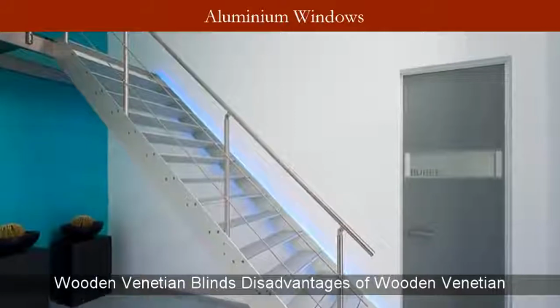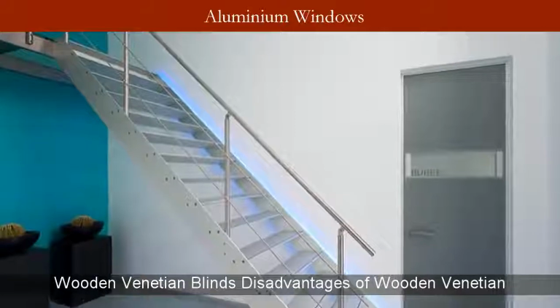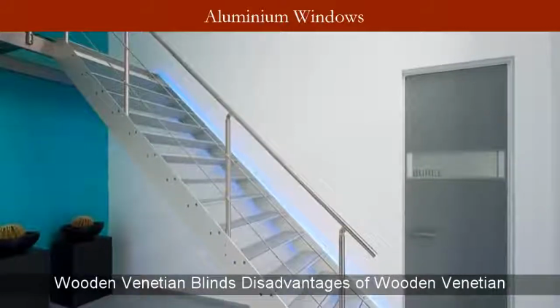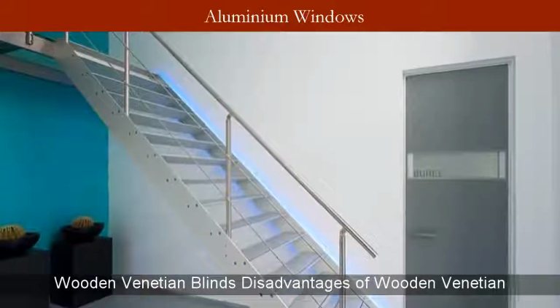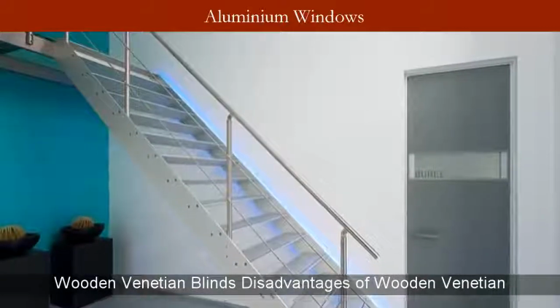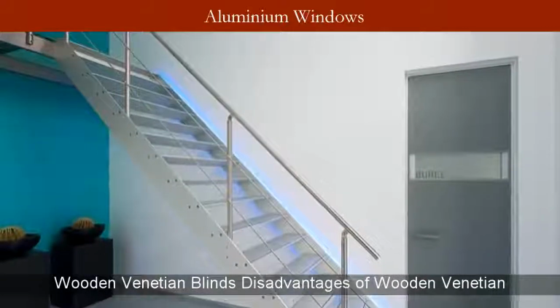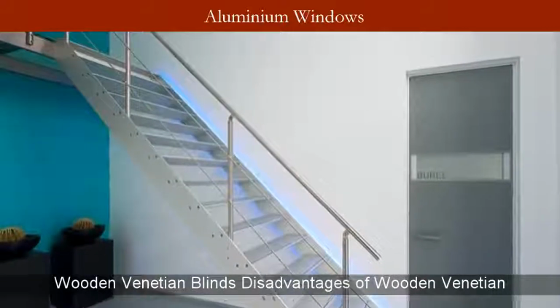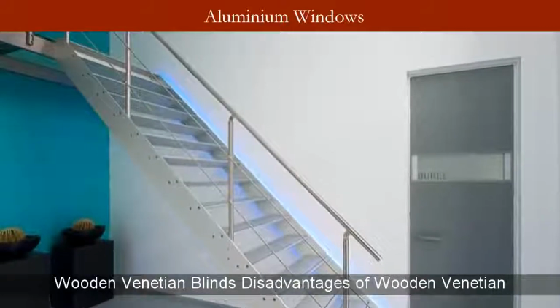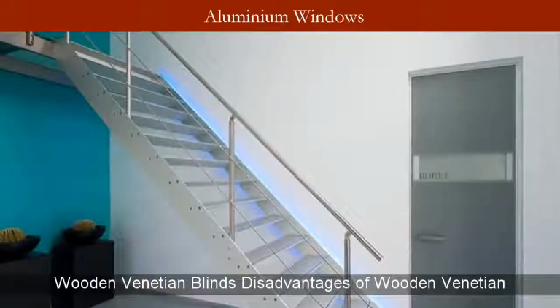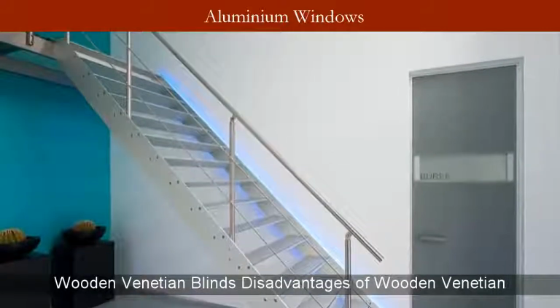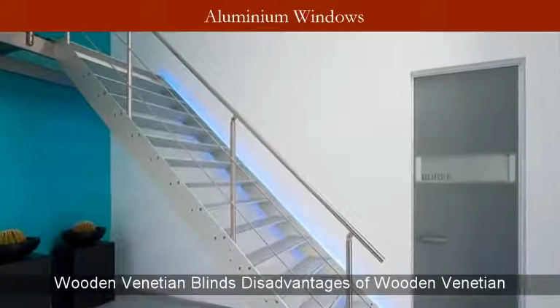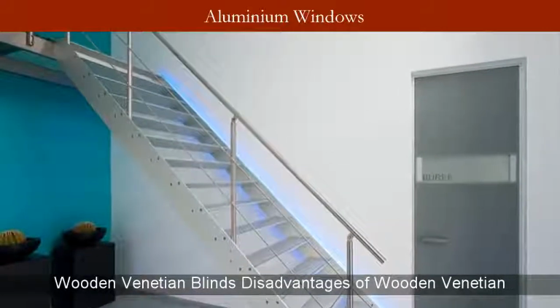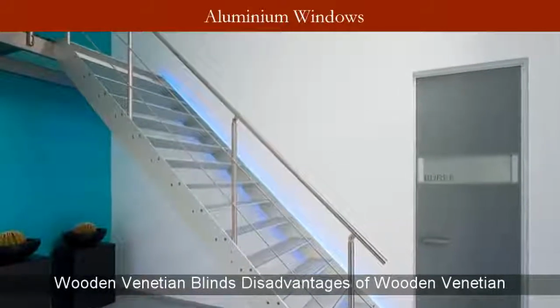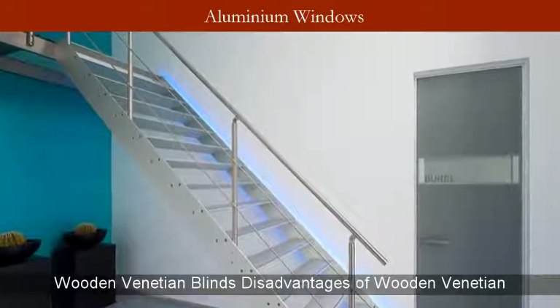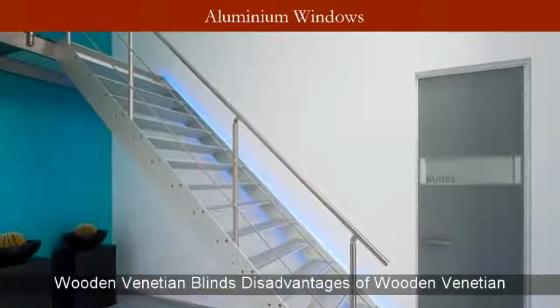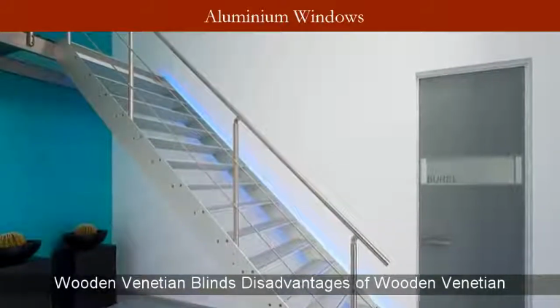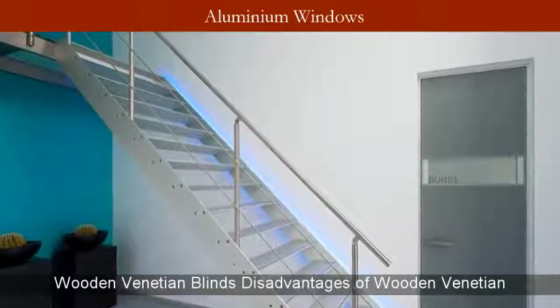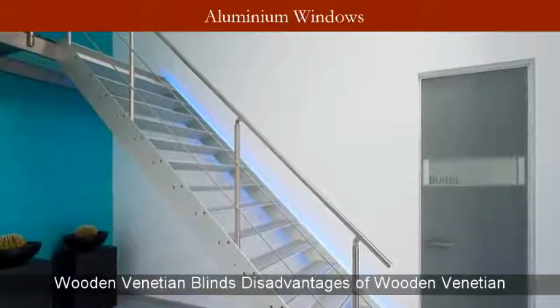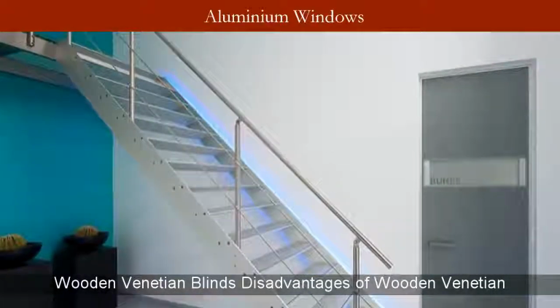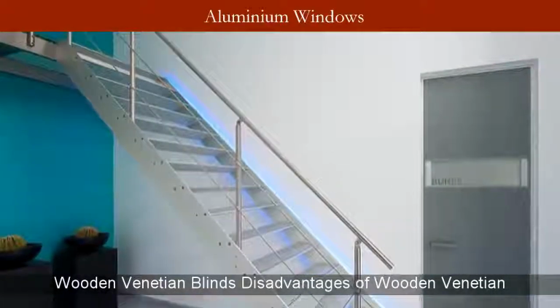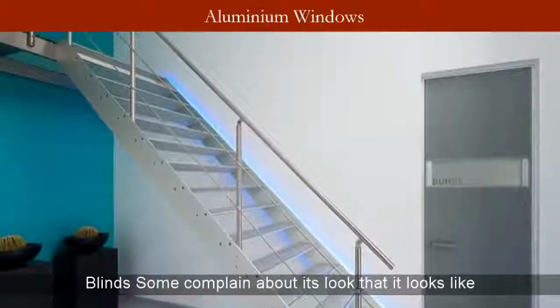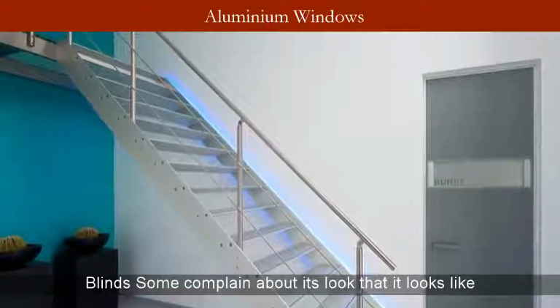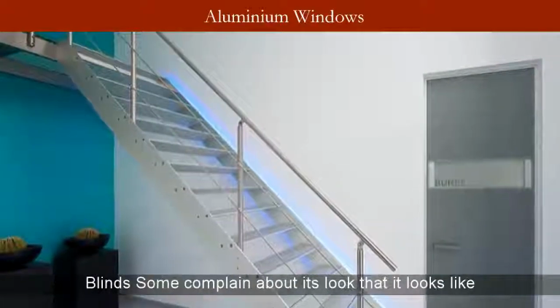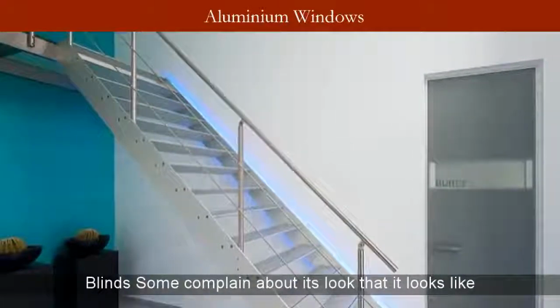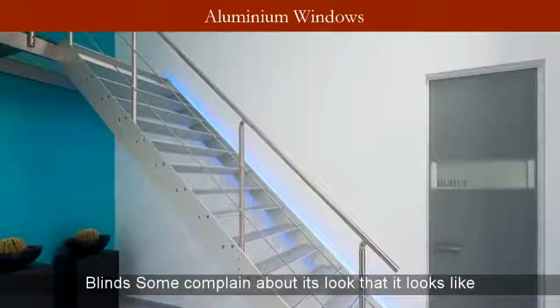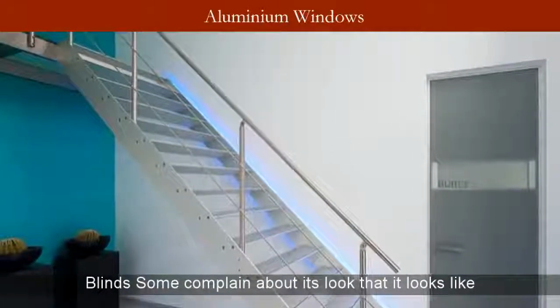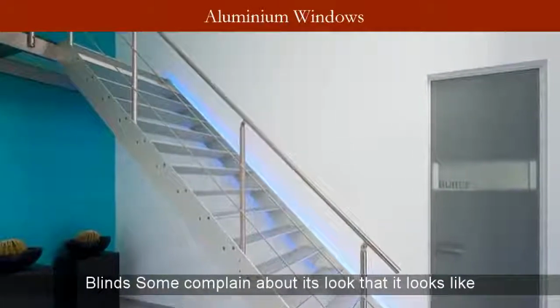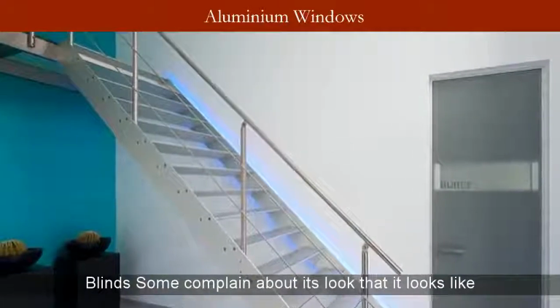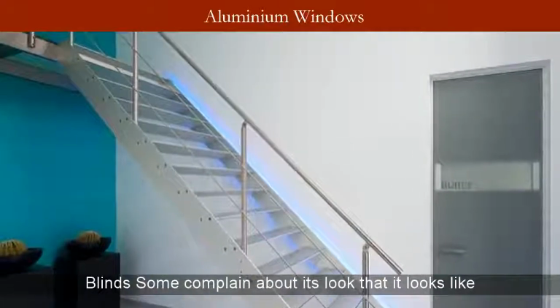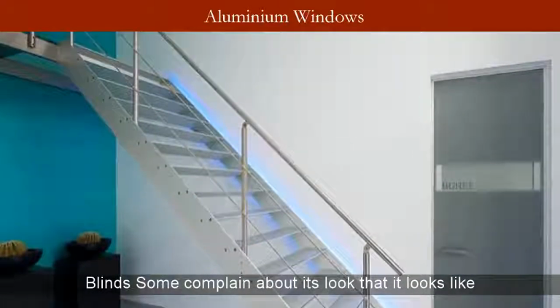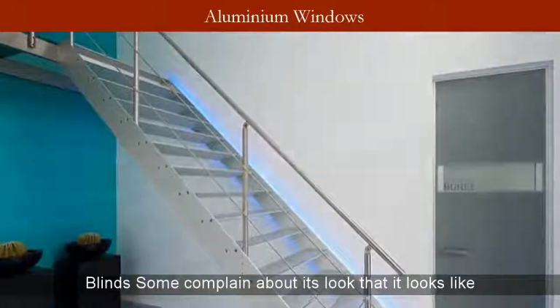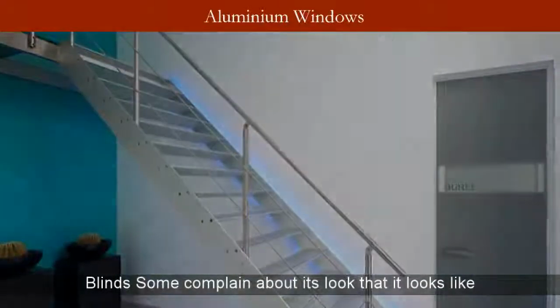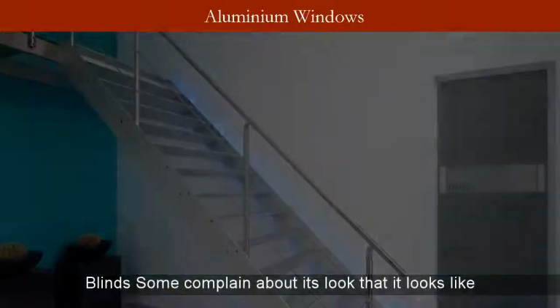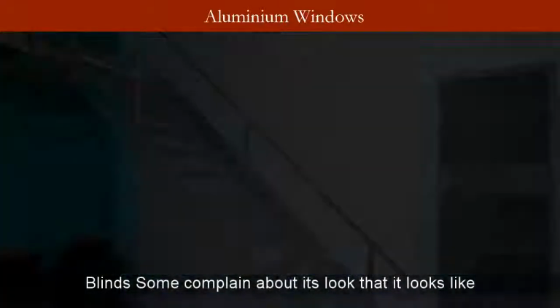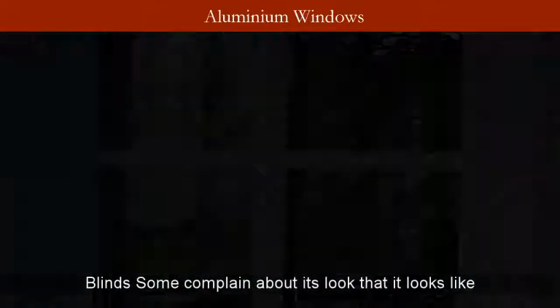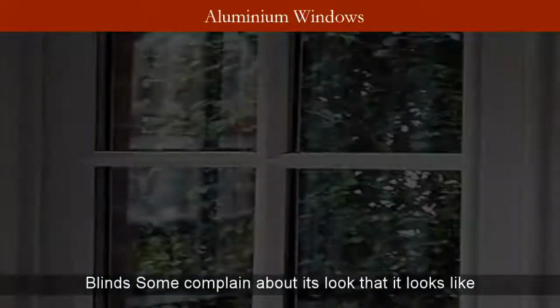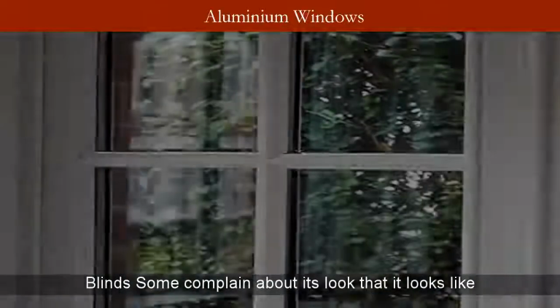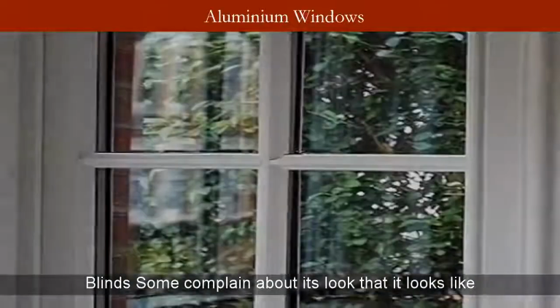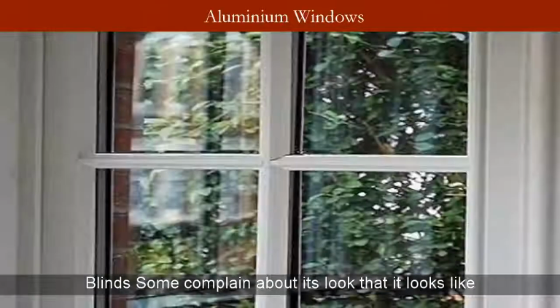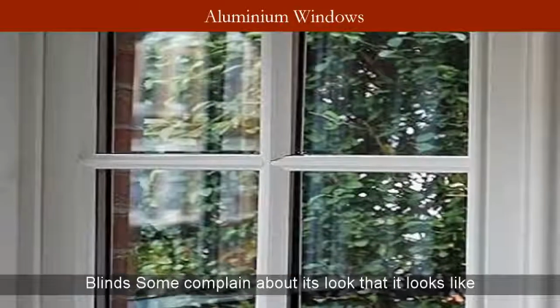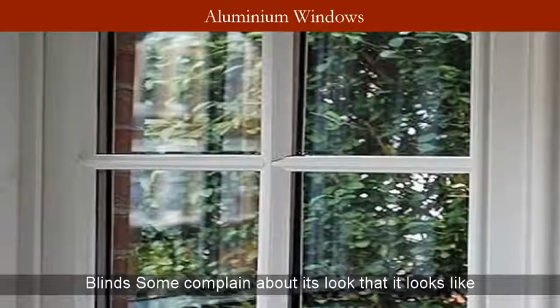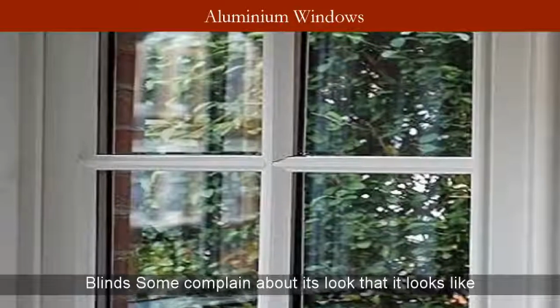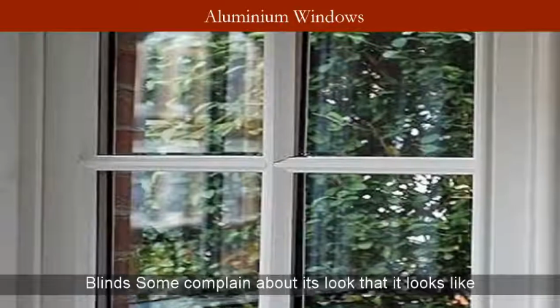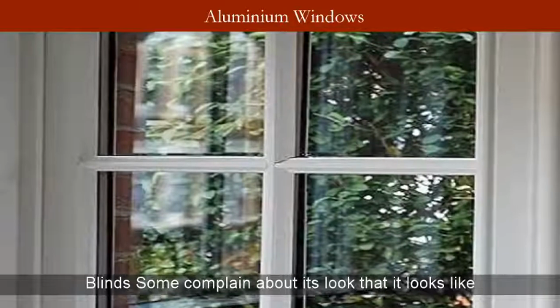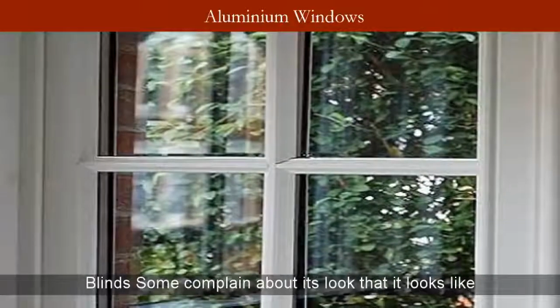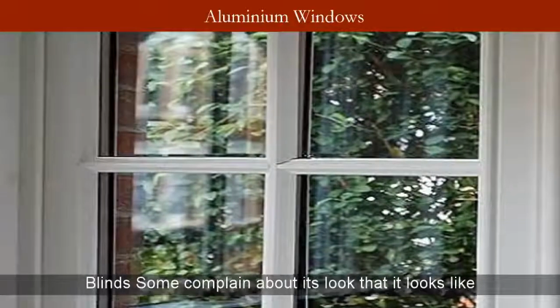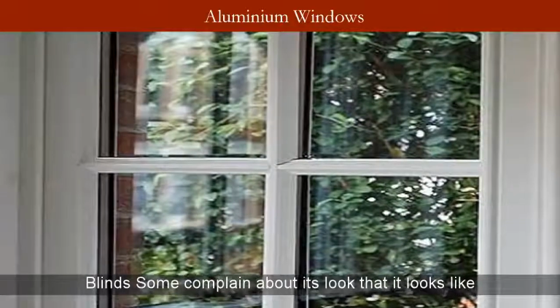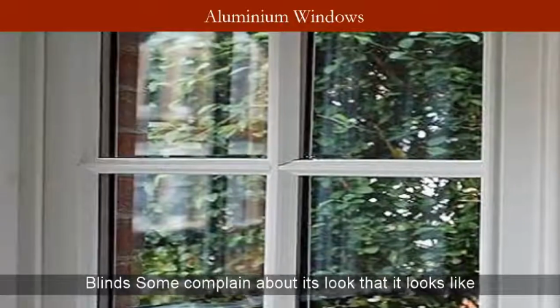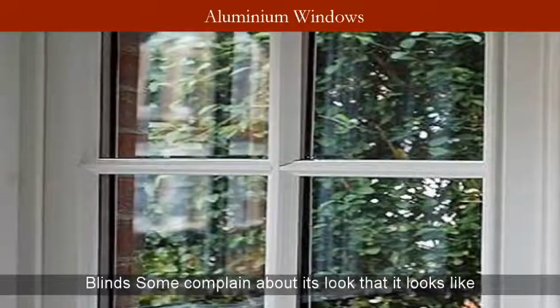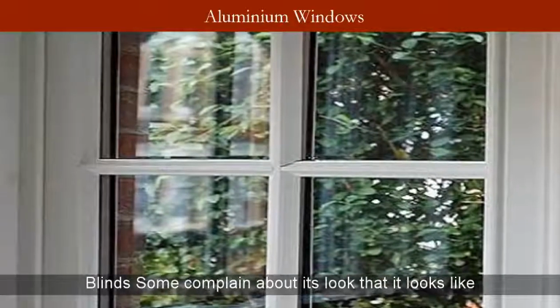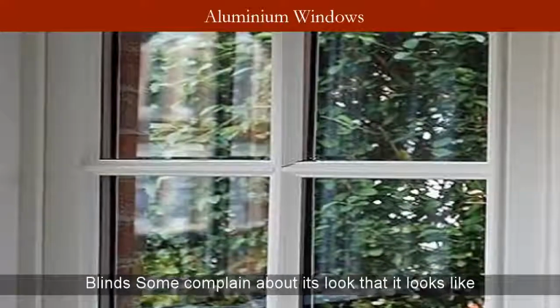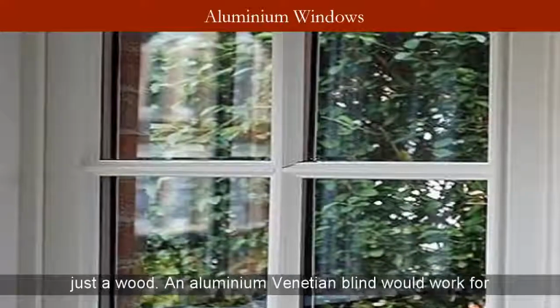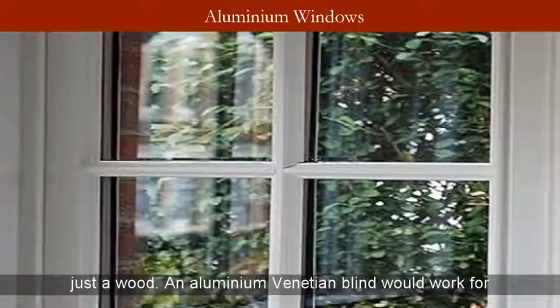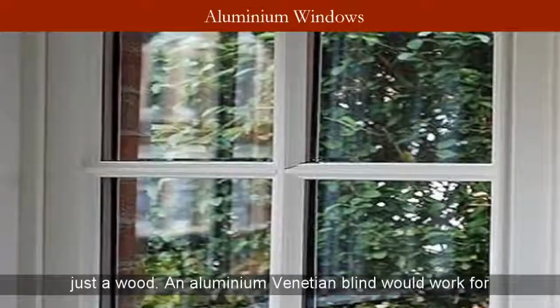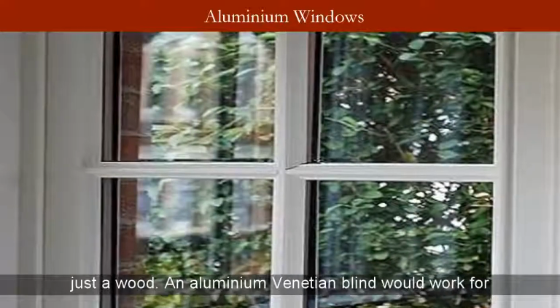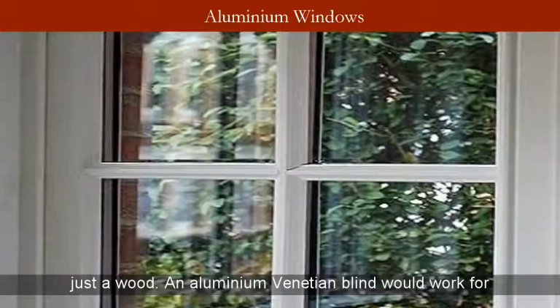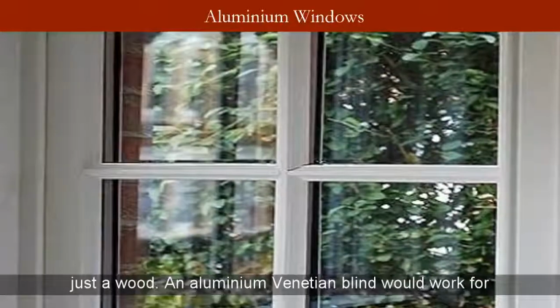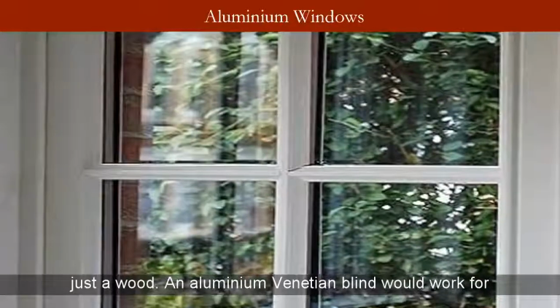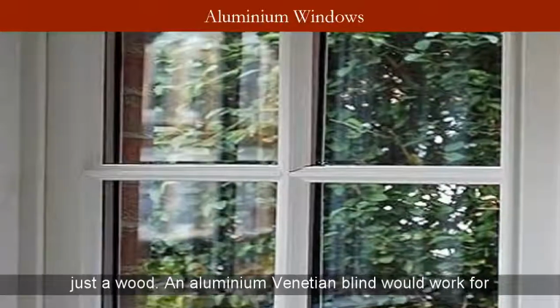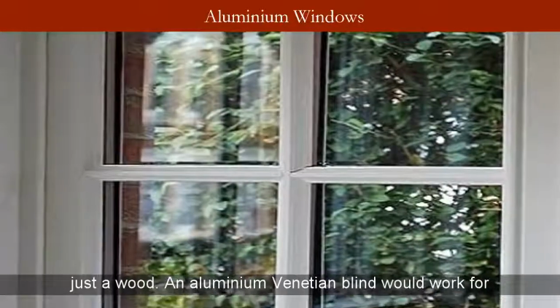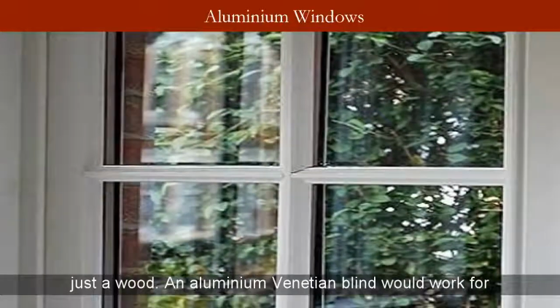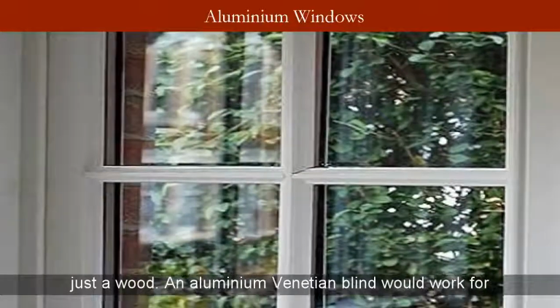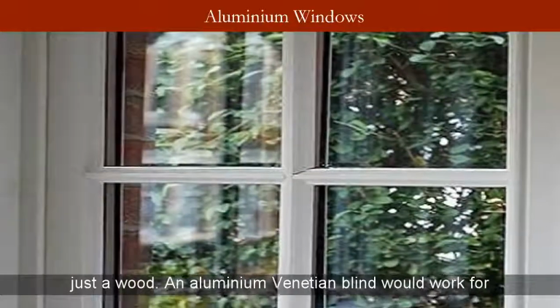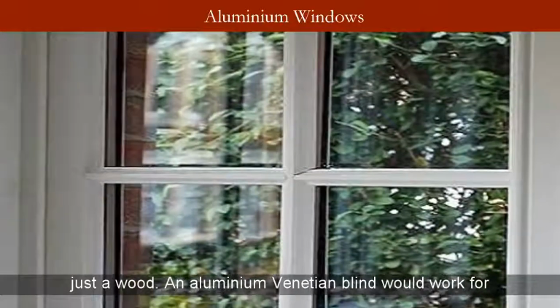Wooden venetian blinds have their advantages and disadvantages. Some complain about their look, saying it looks like just plain wood.